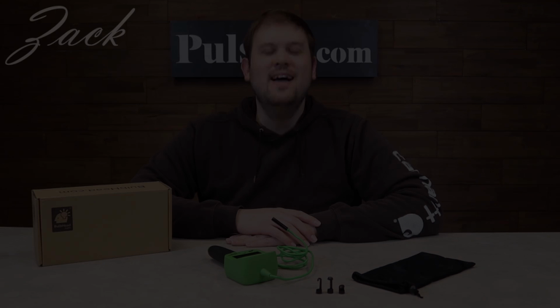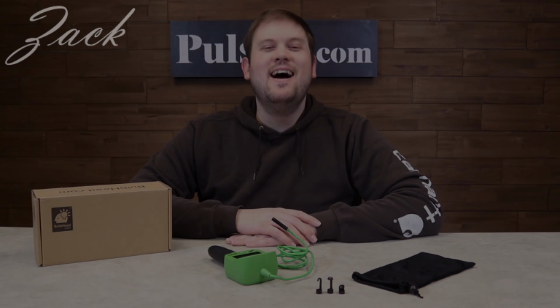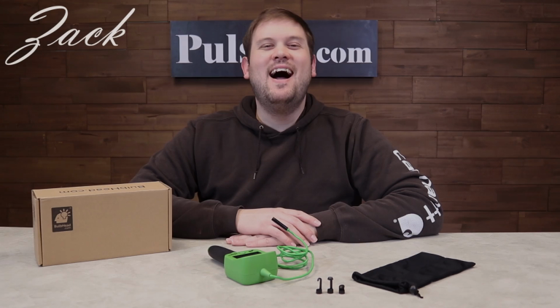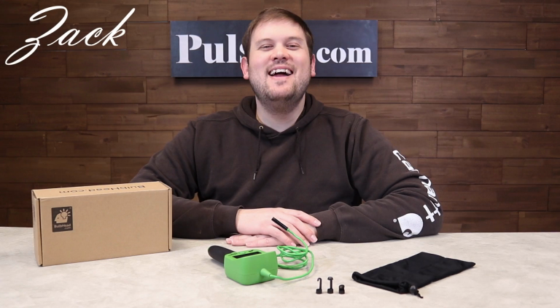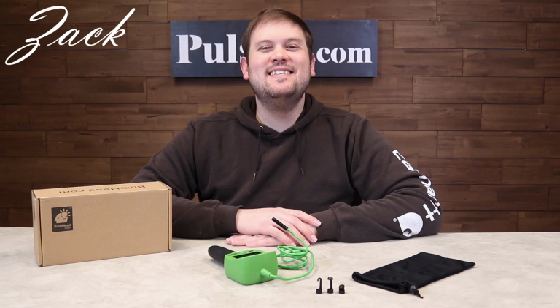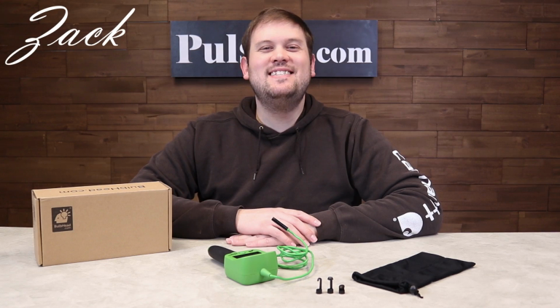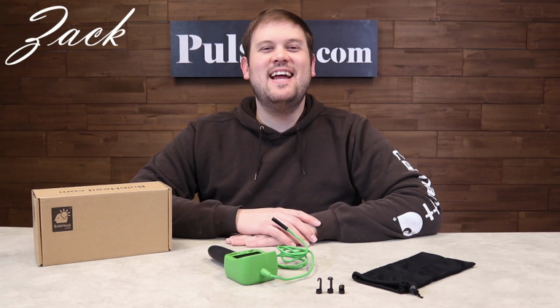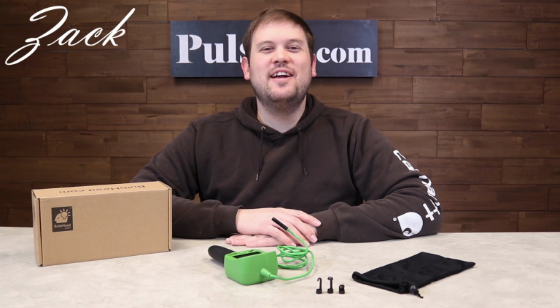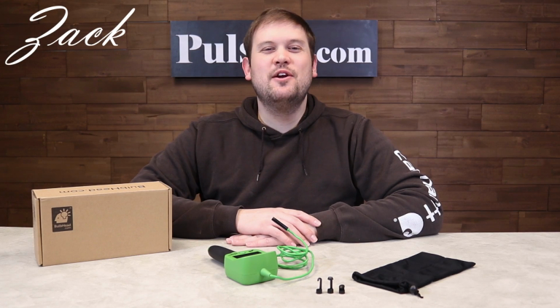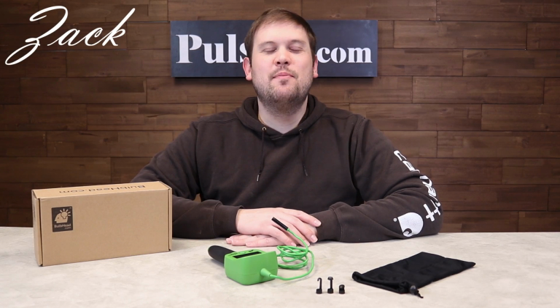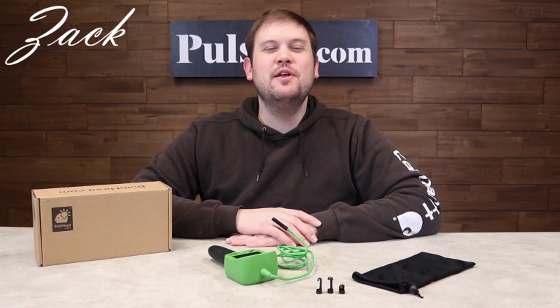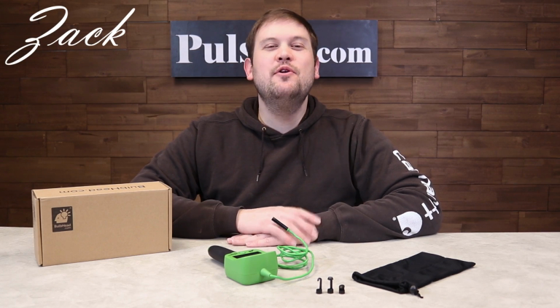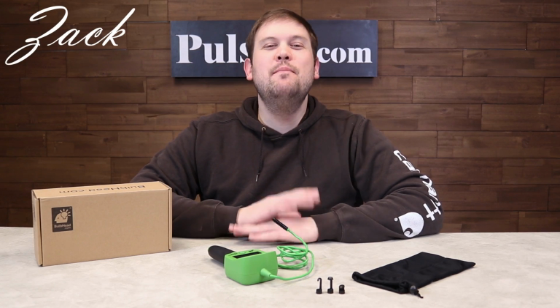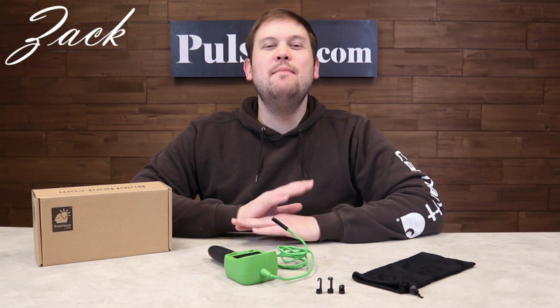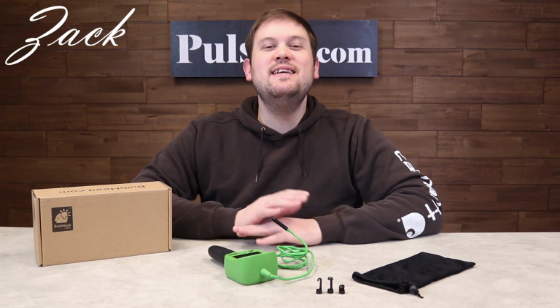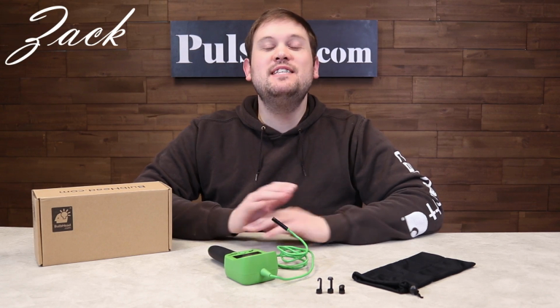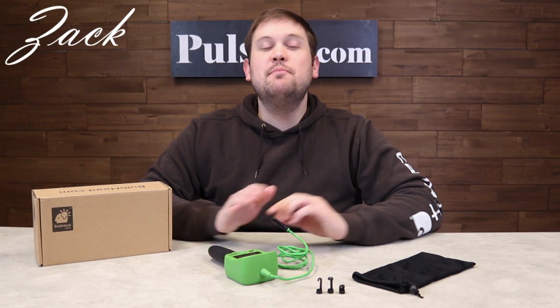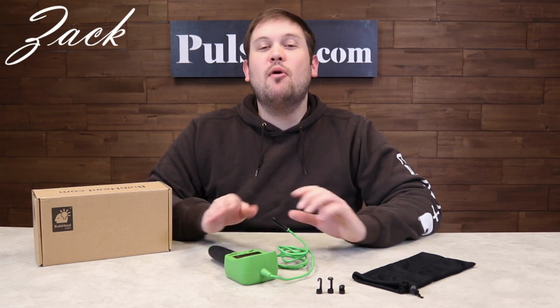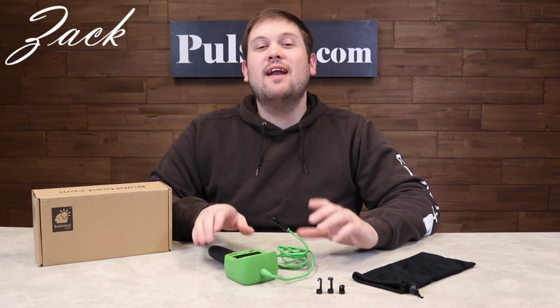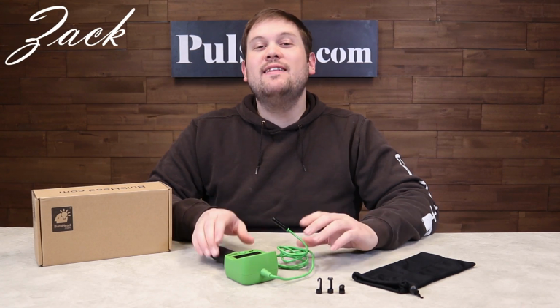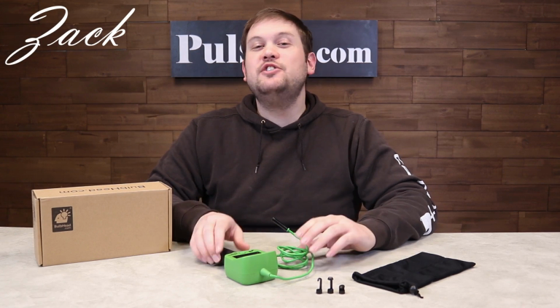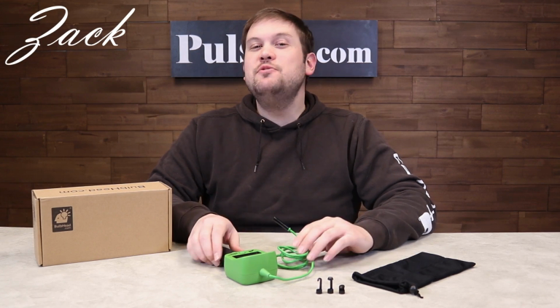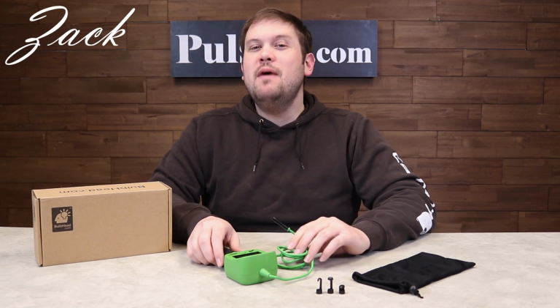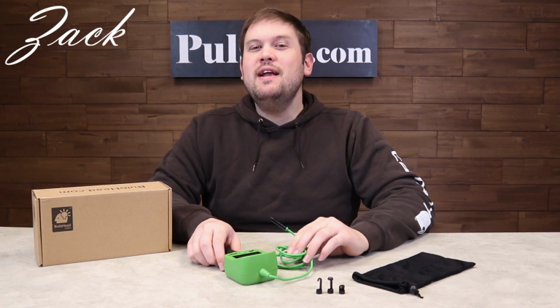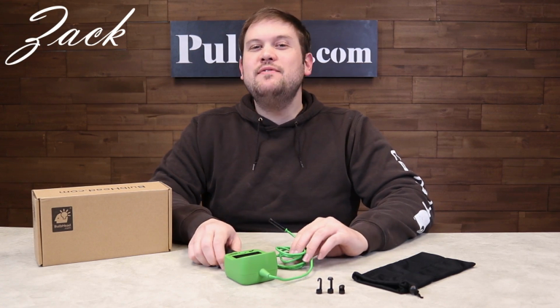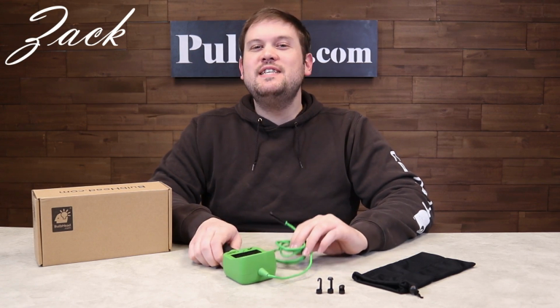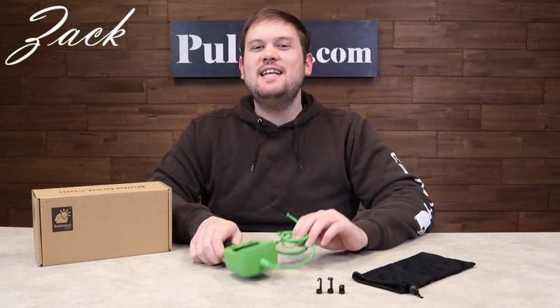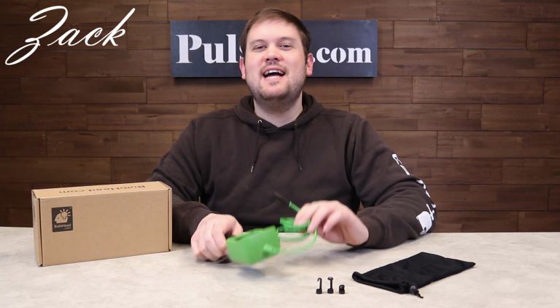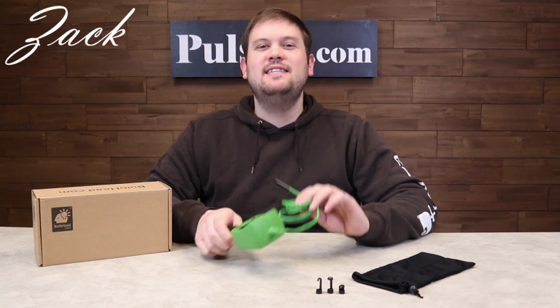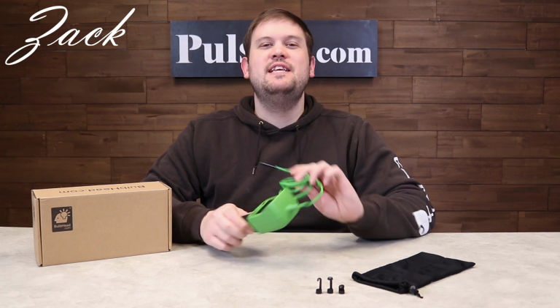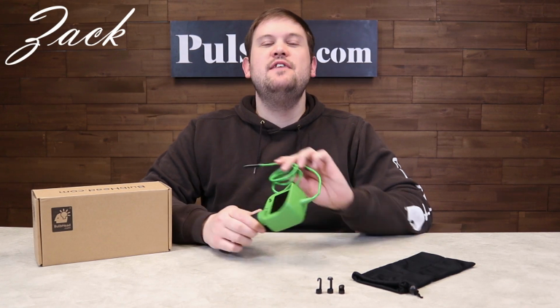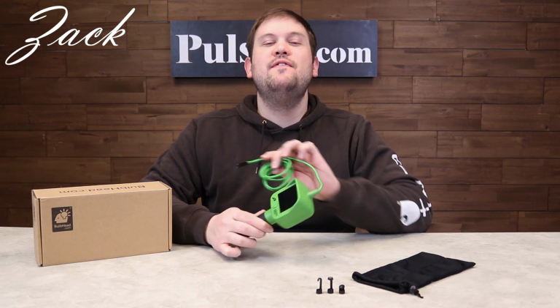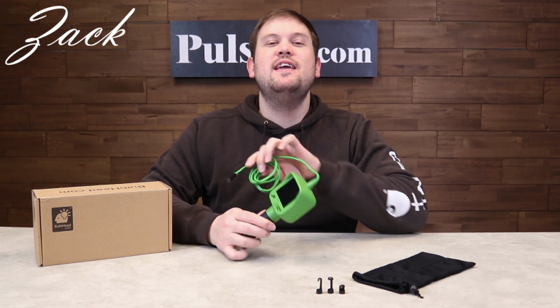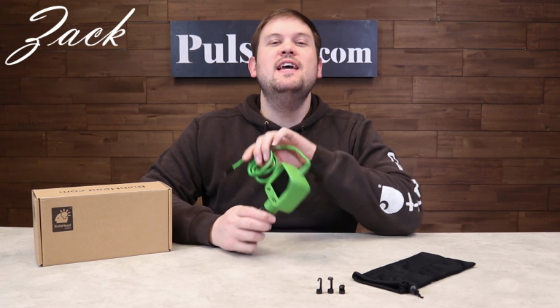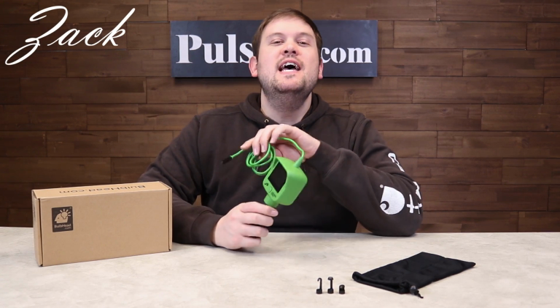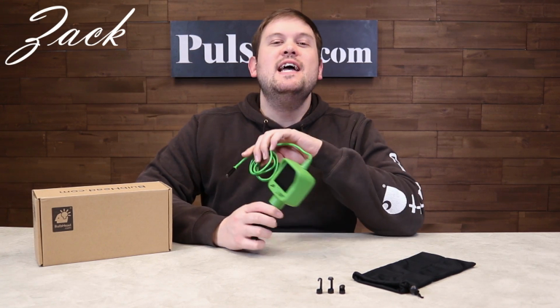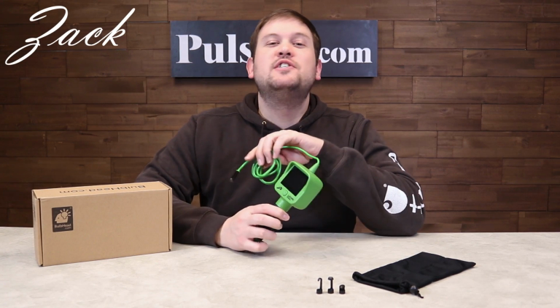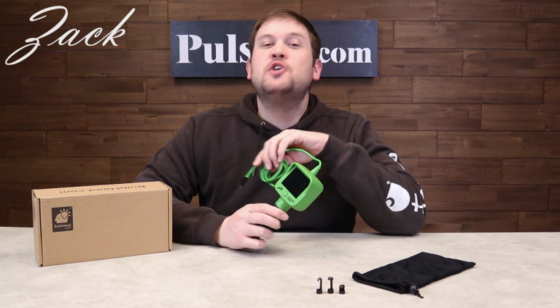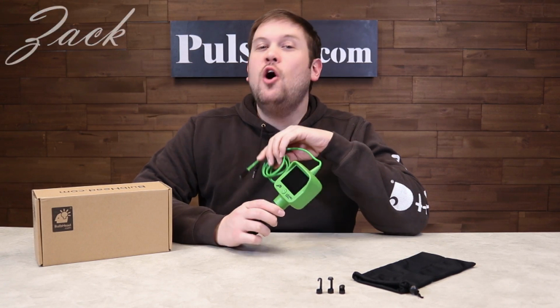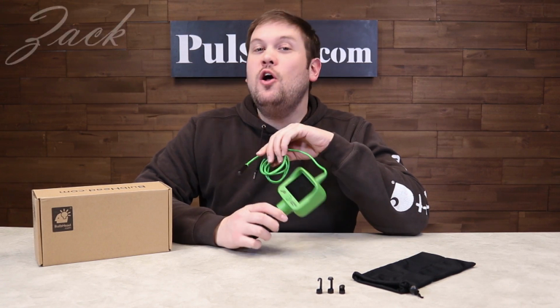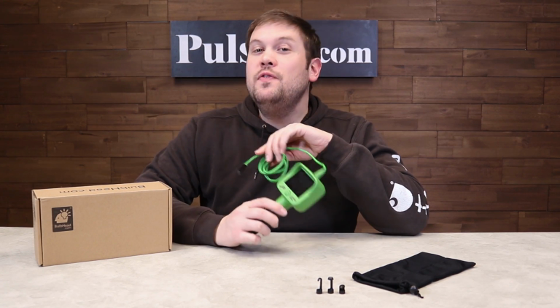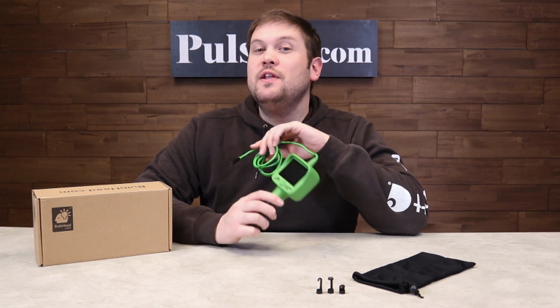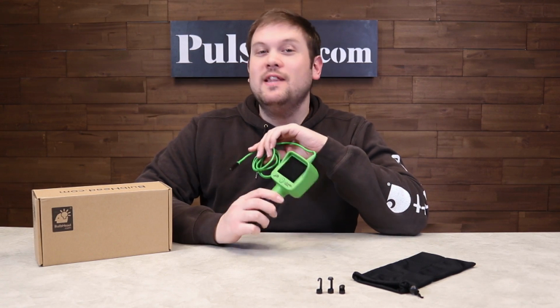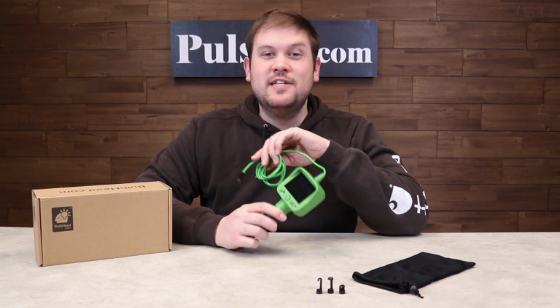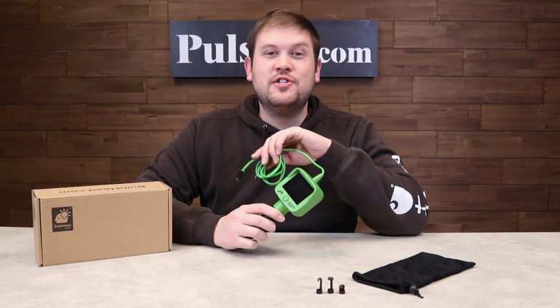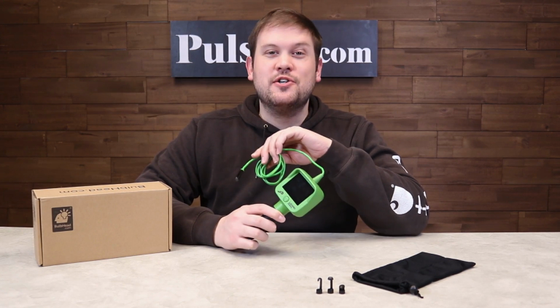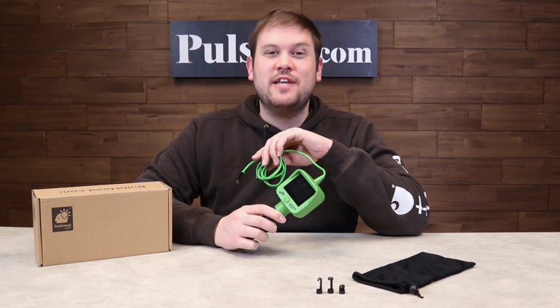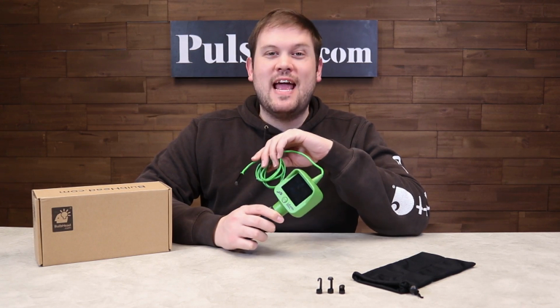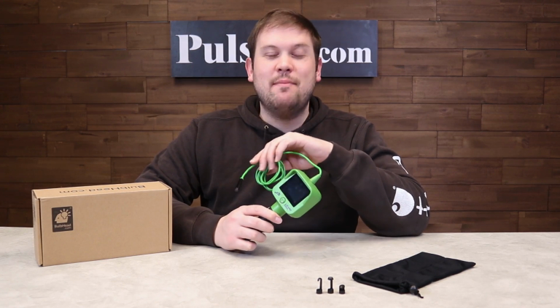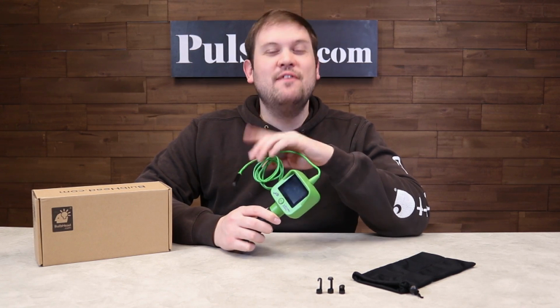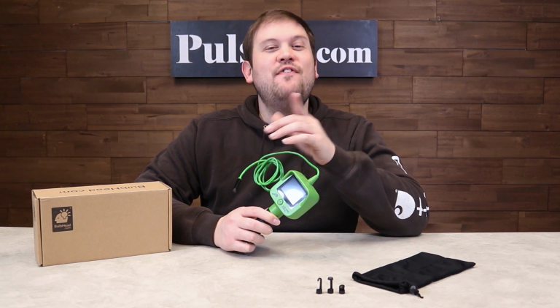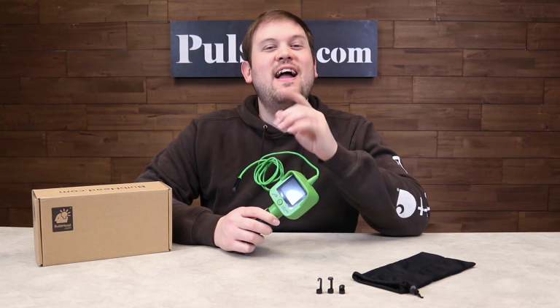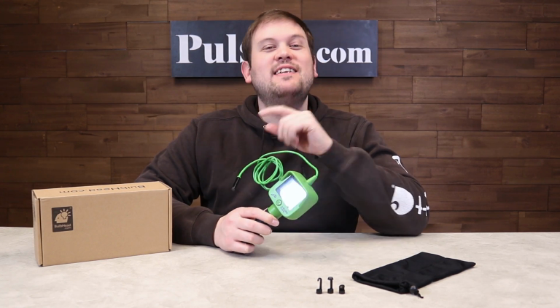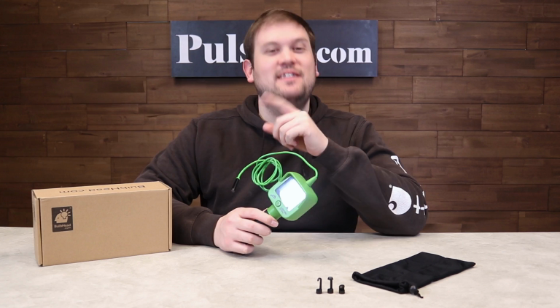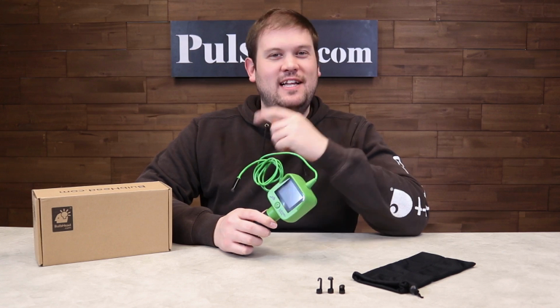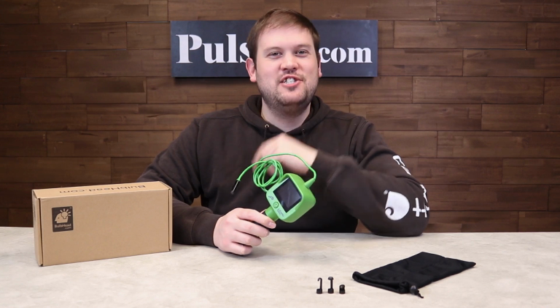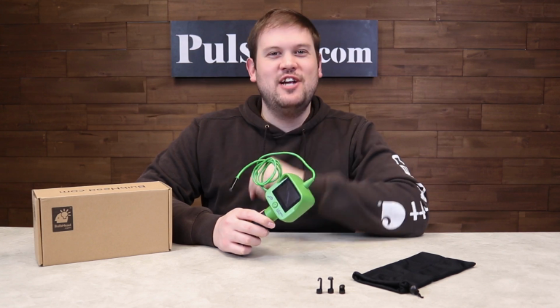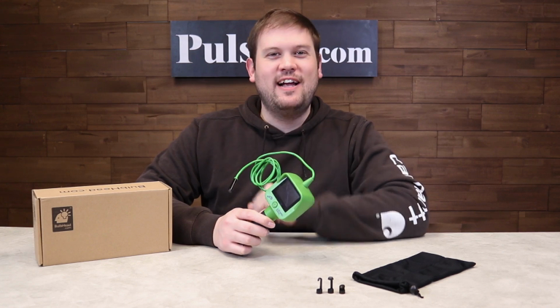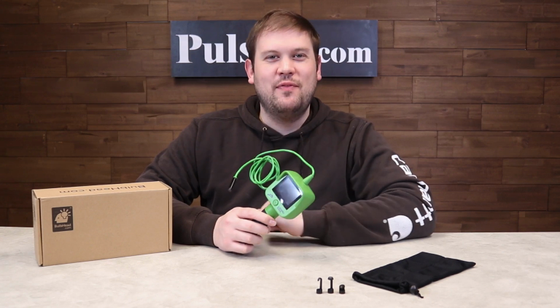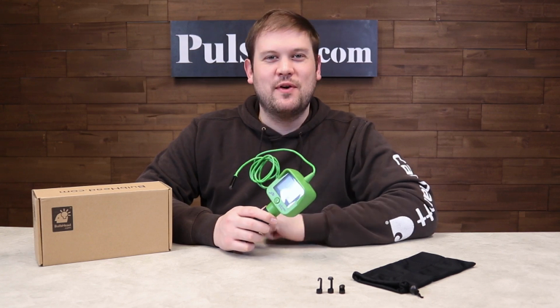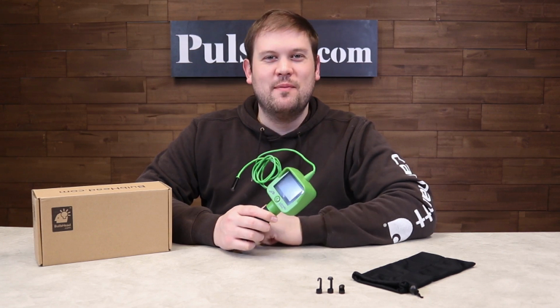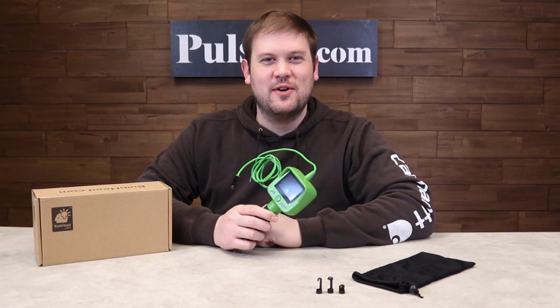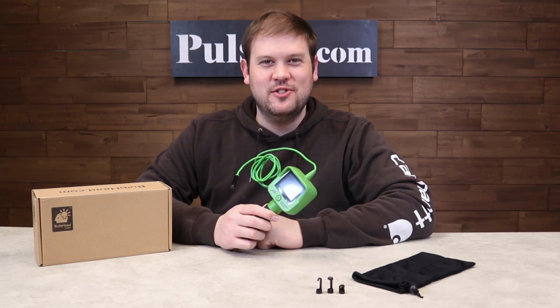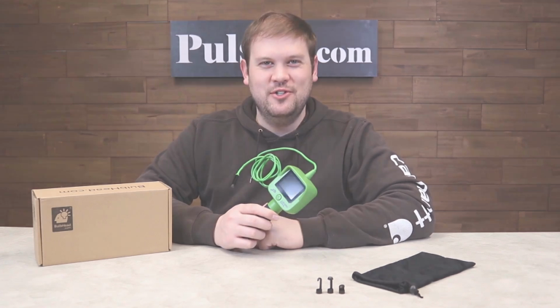Hi, it's Zach here to bring you an amazing product that you might have seen on TV. It's called the Lizard Cam. In fact, let's check out the commercial.